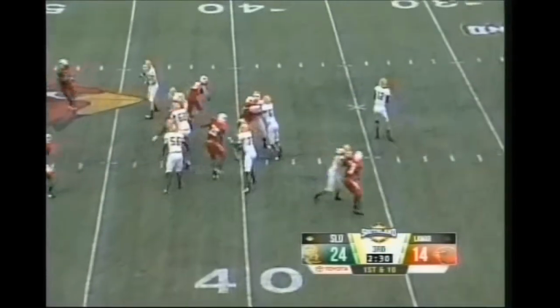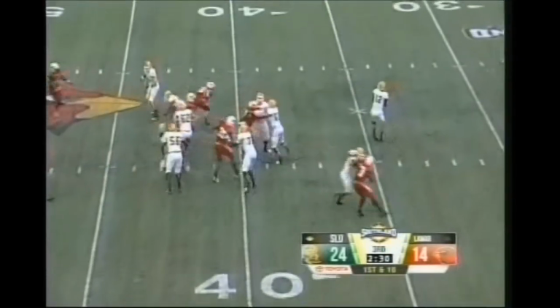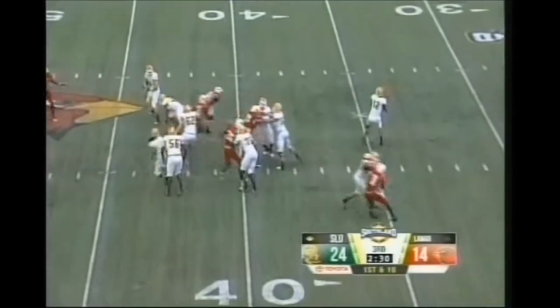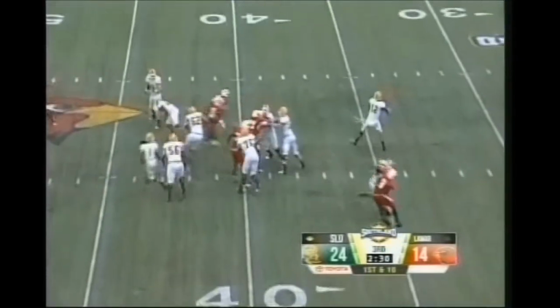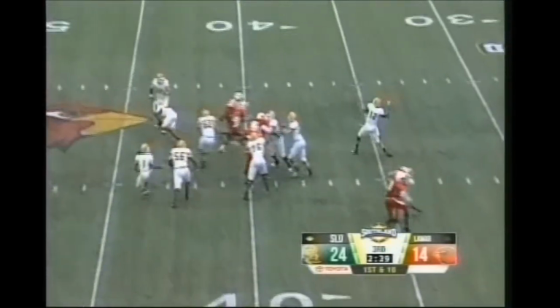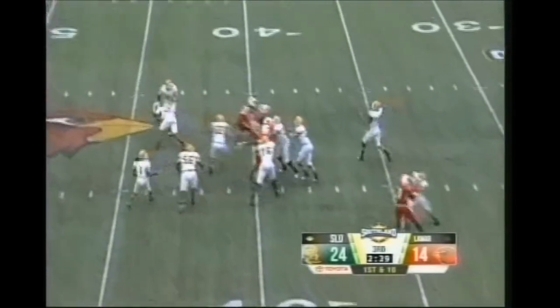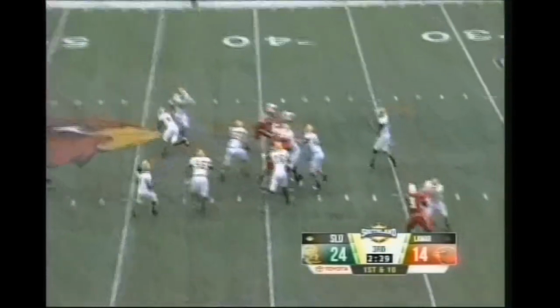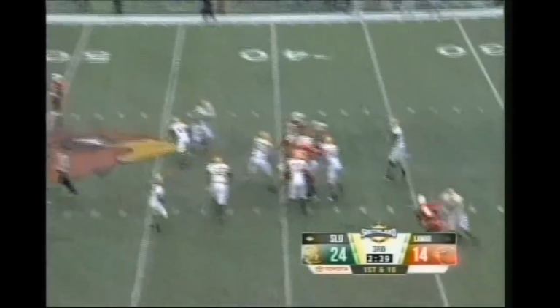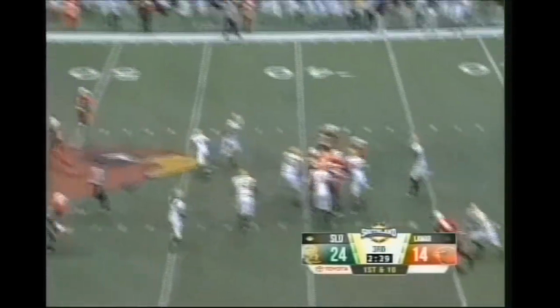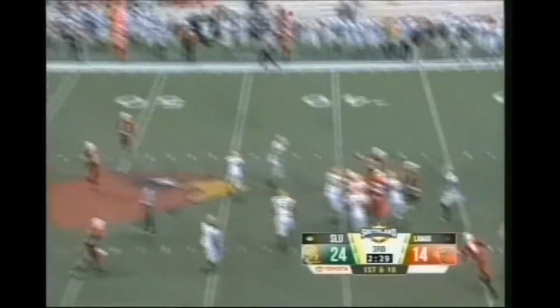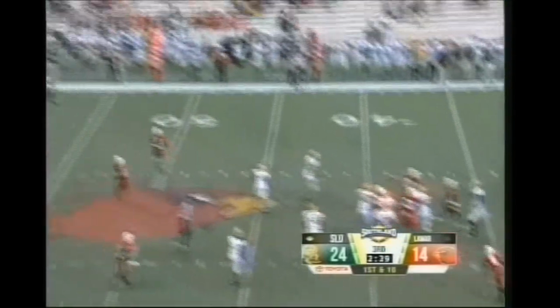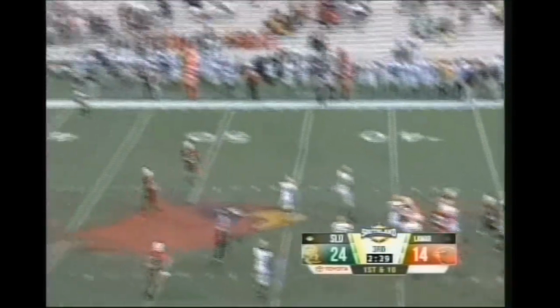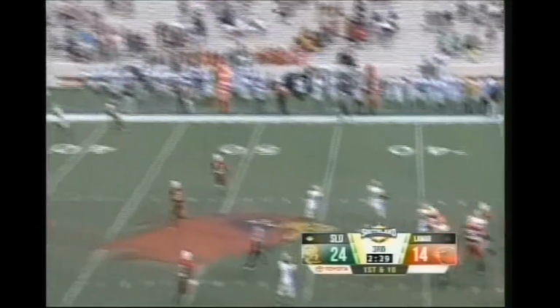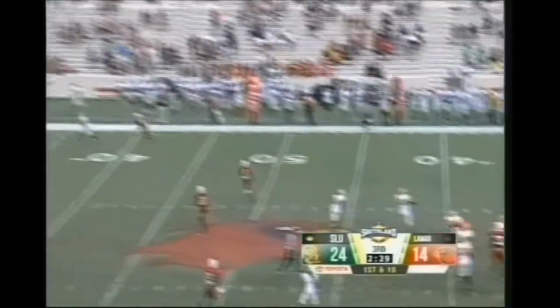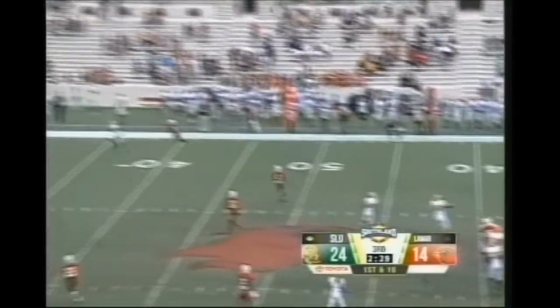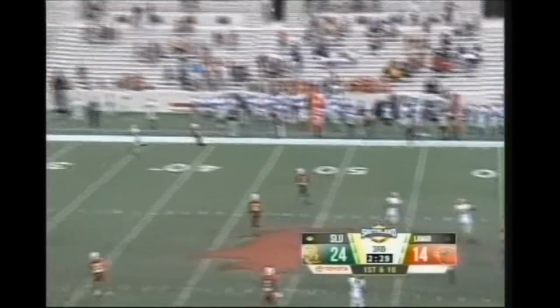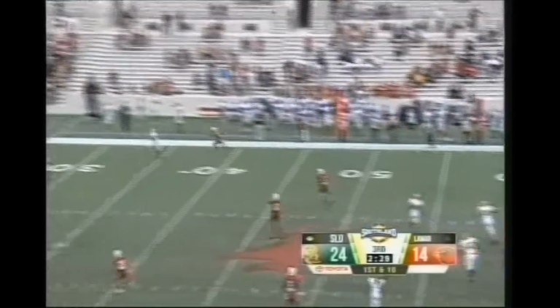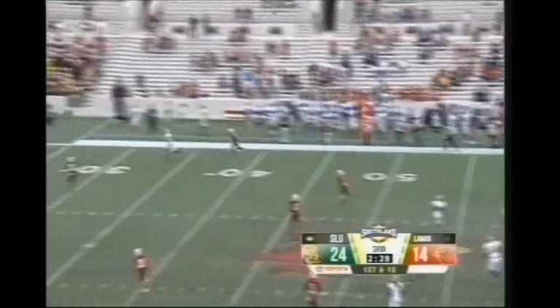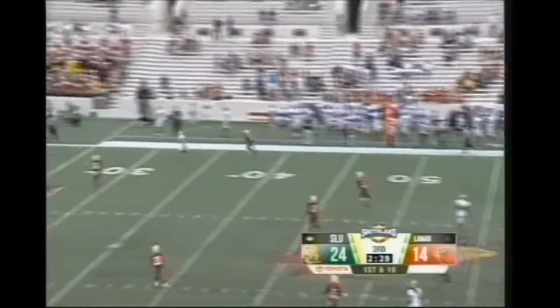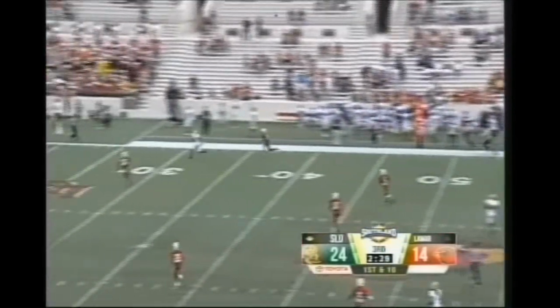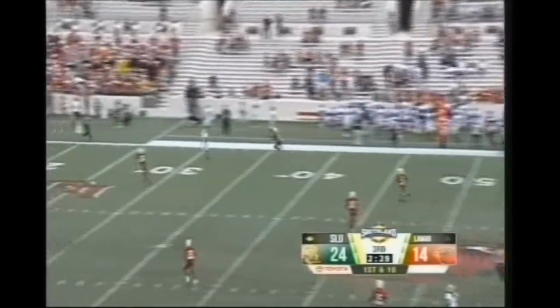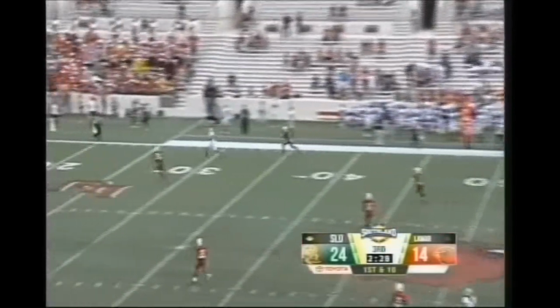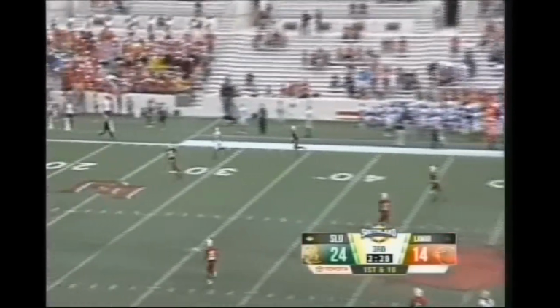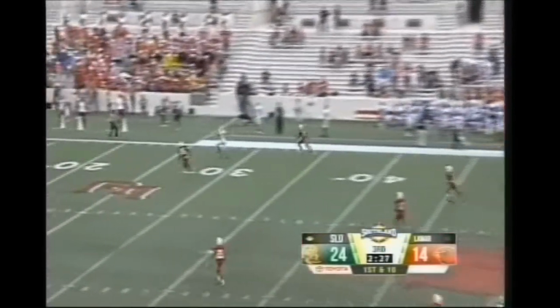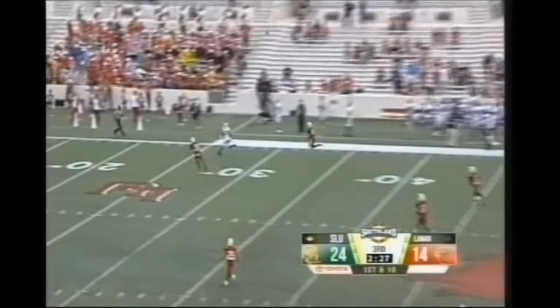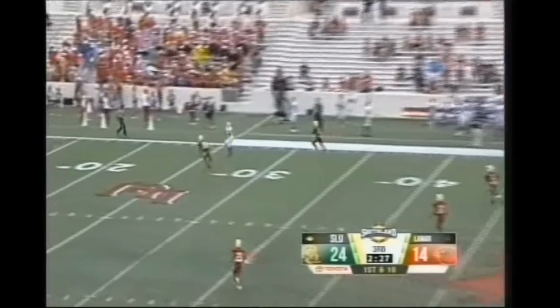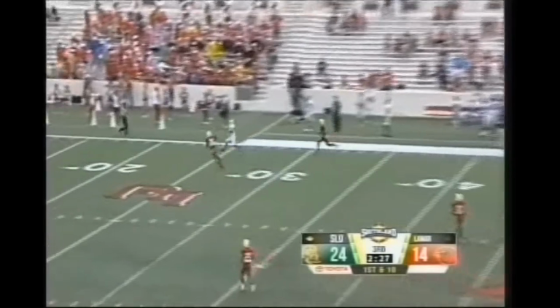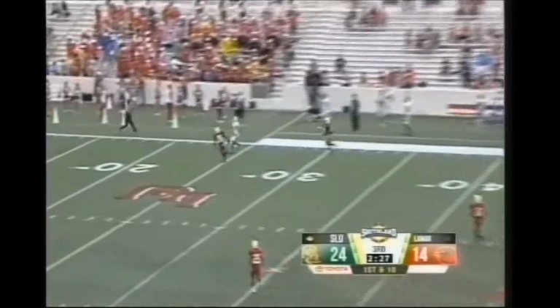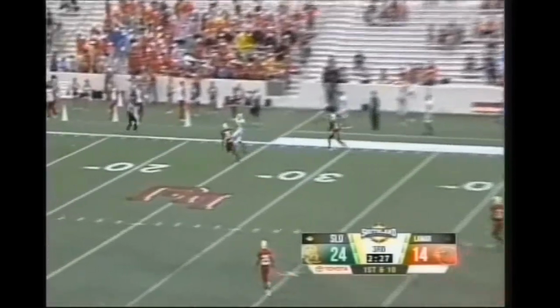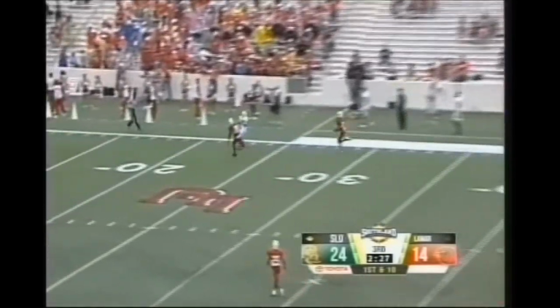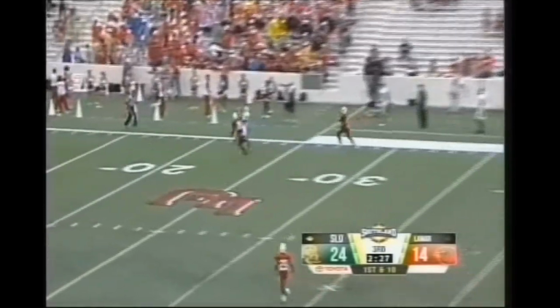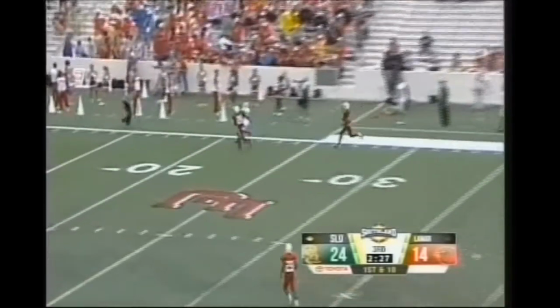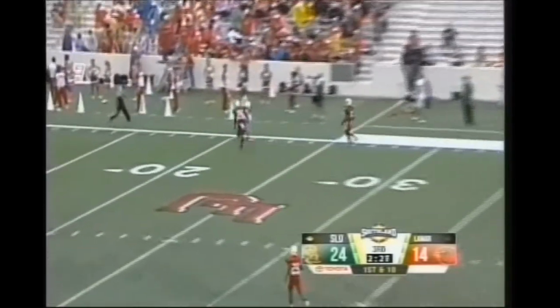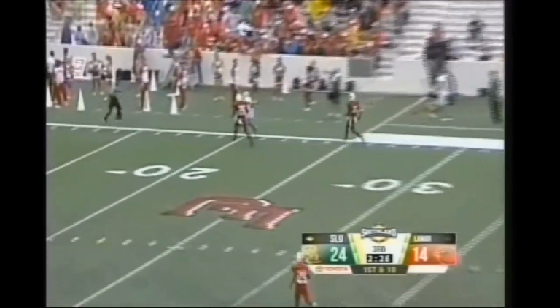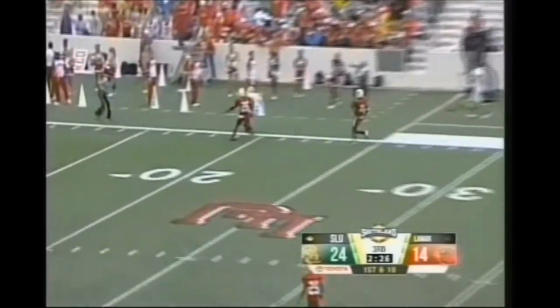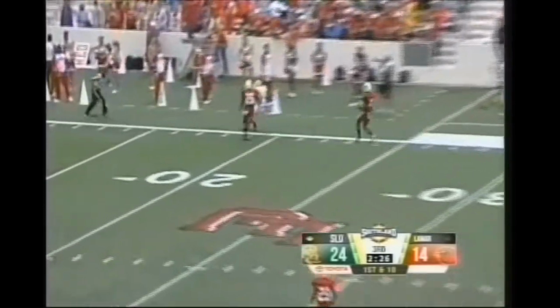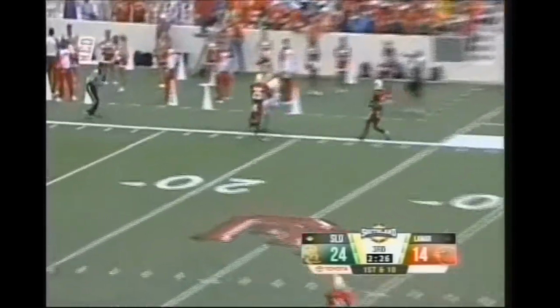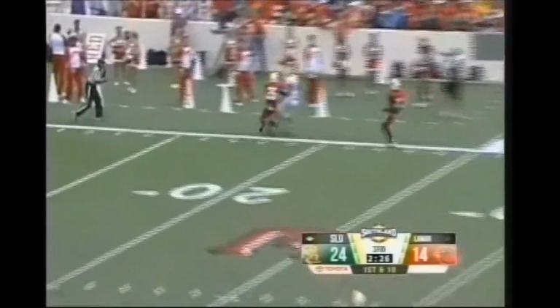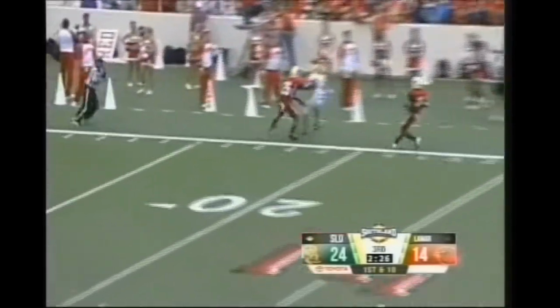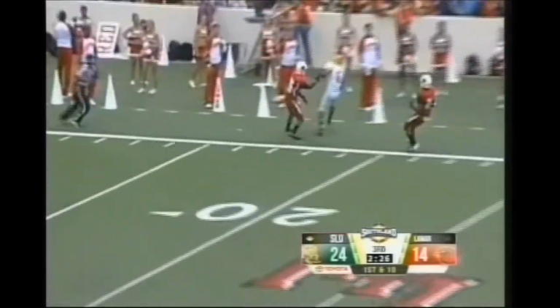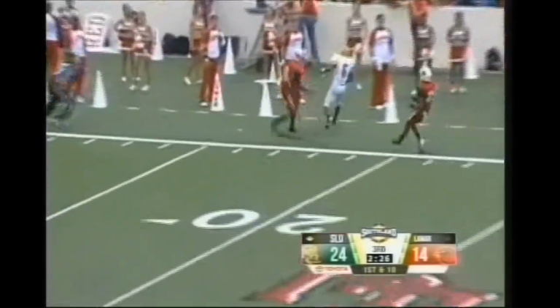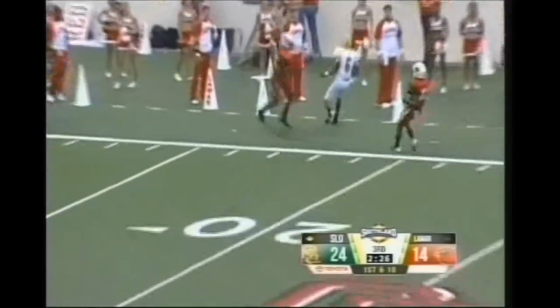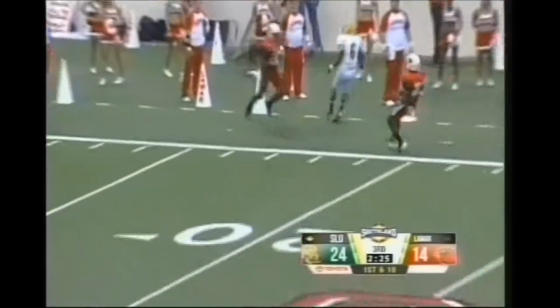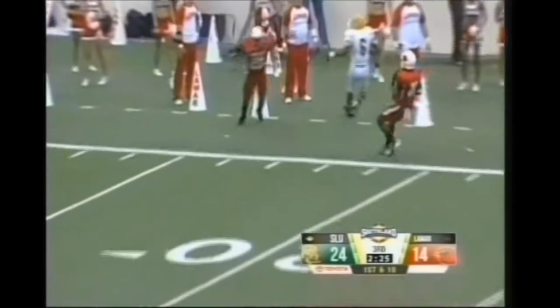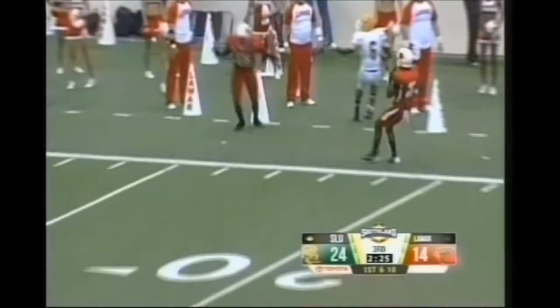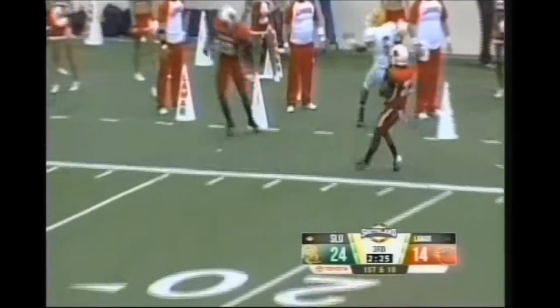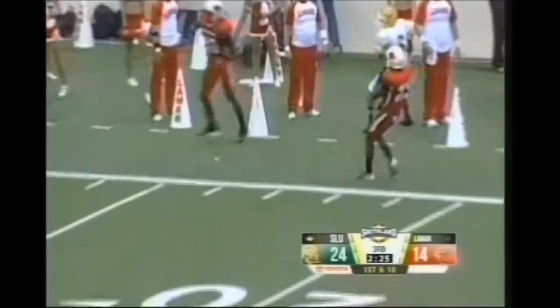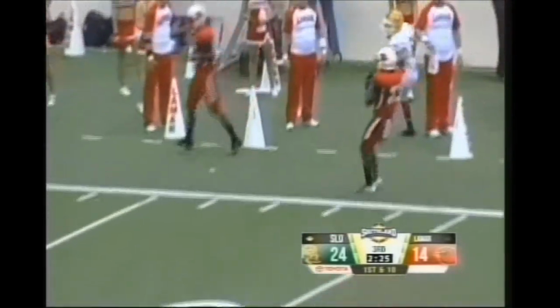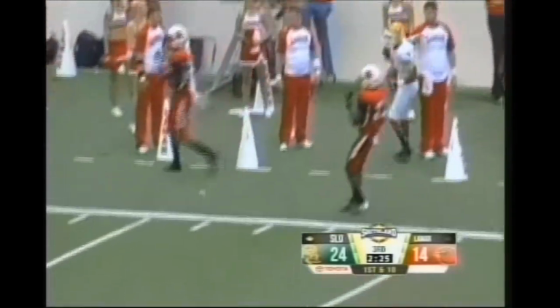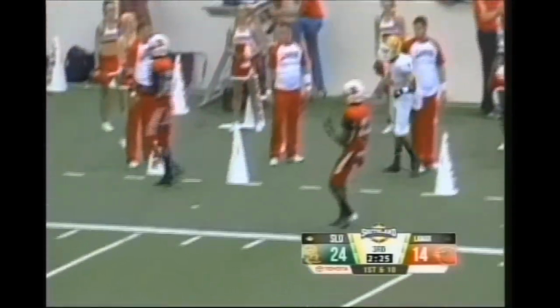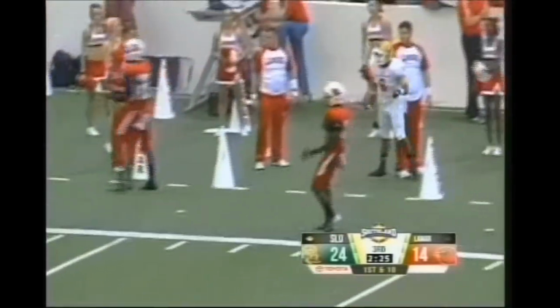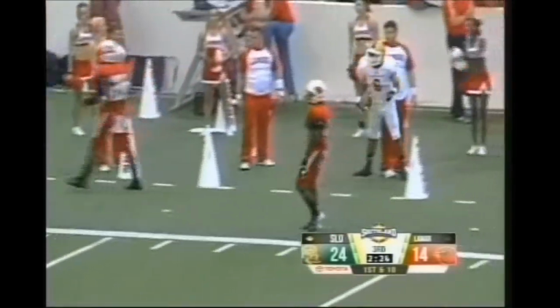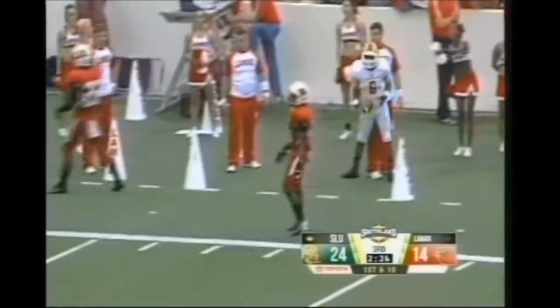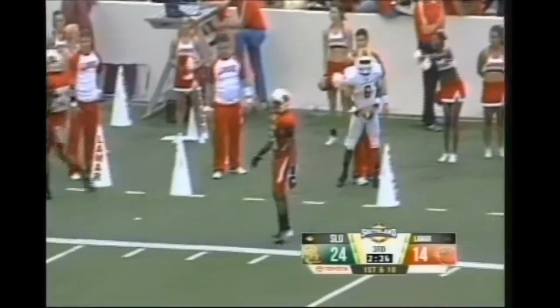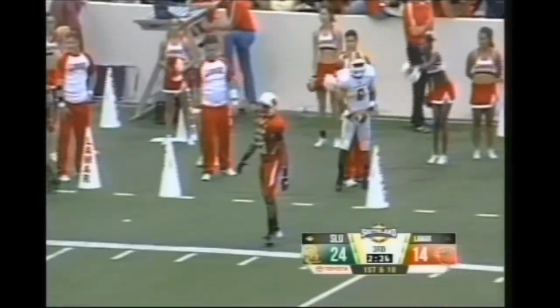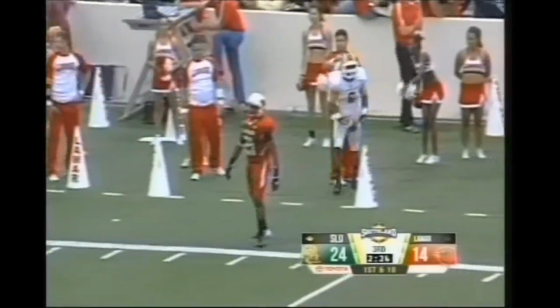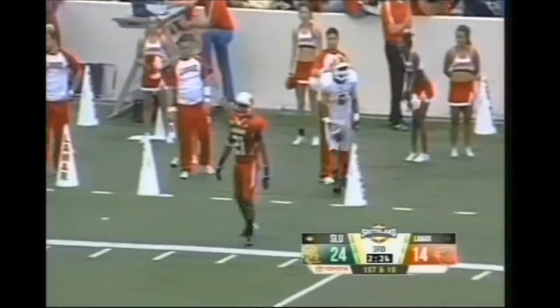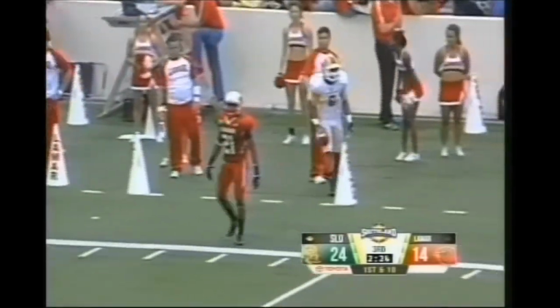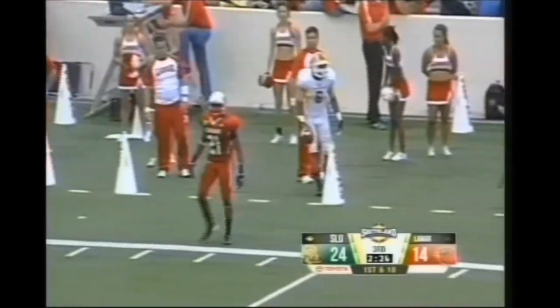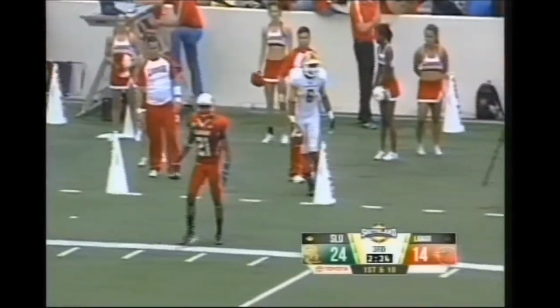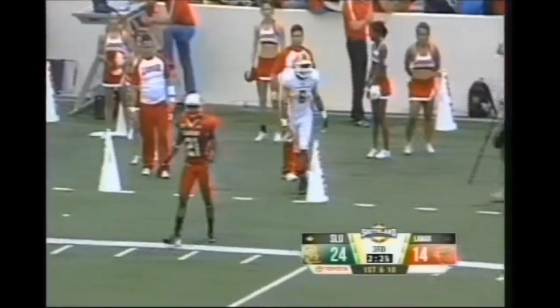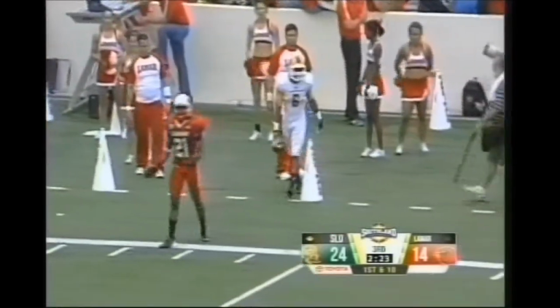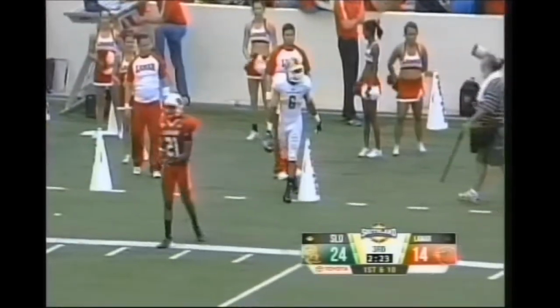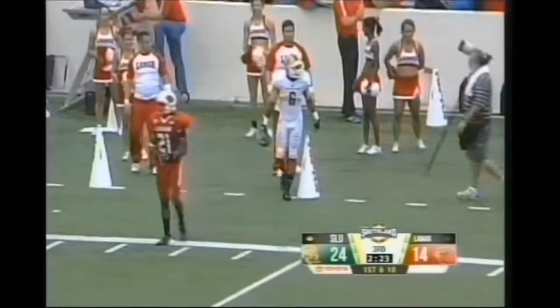There's Nathan Stanley. A little double move there. He's got a wide-open receiver out there. He's got it — Tony McCray.